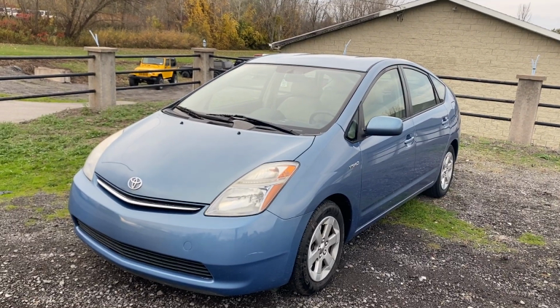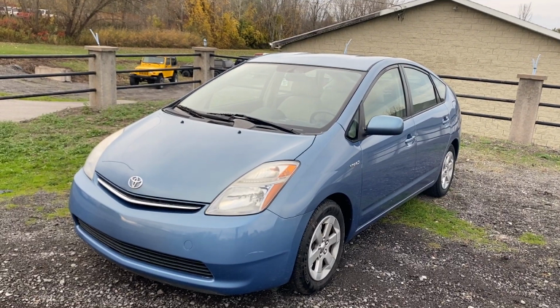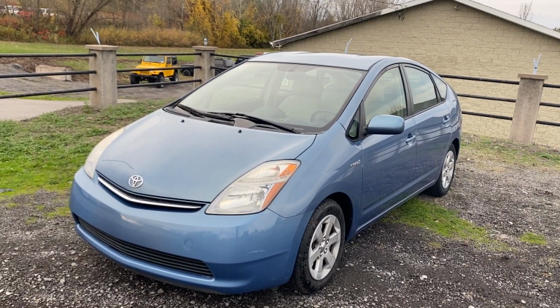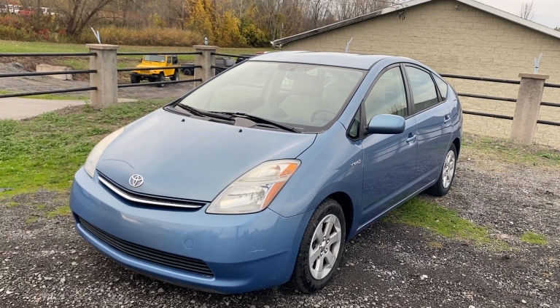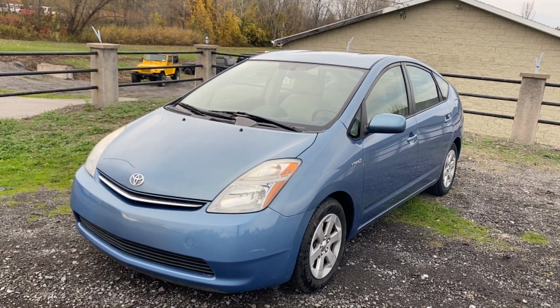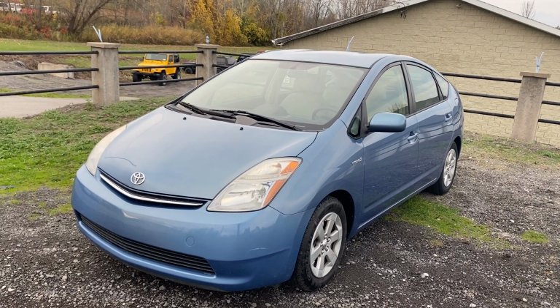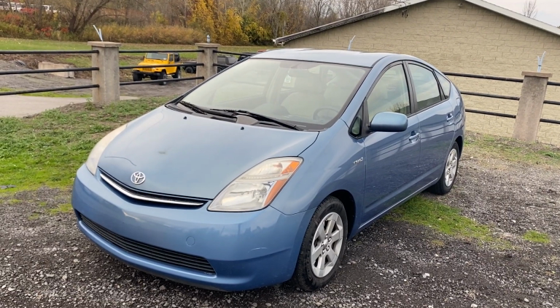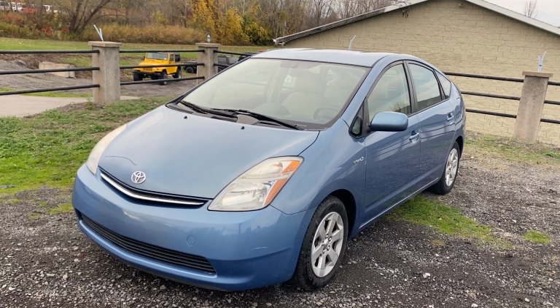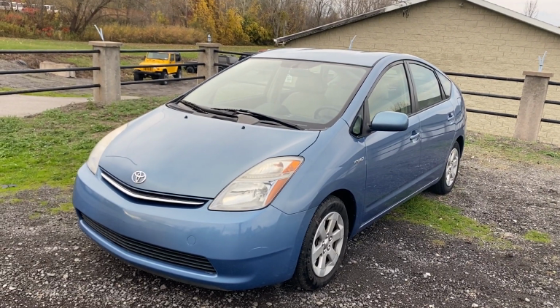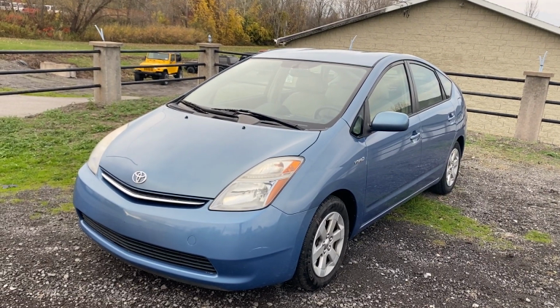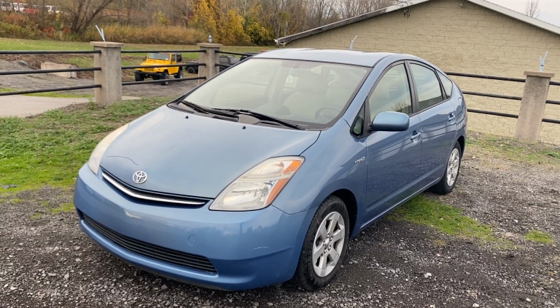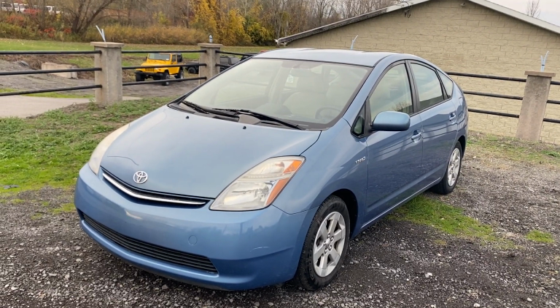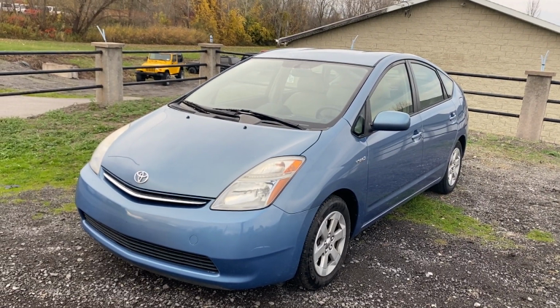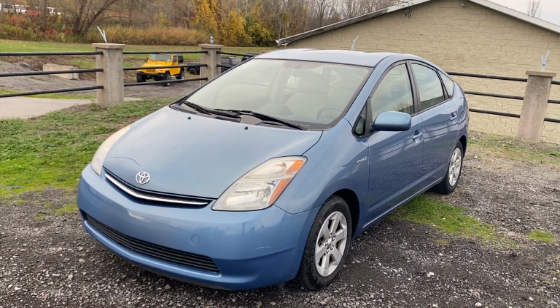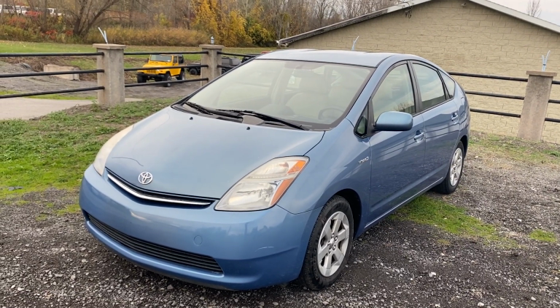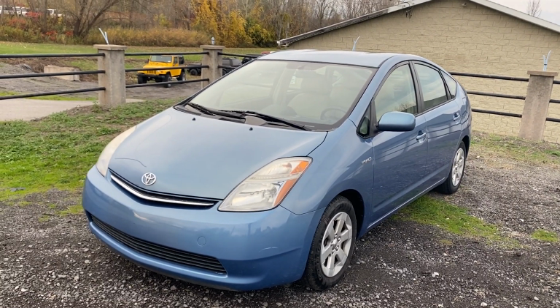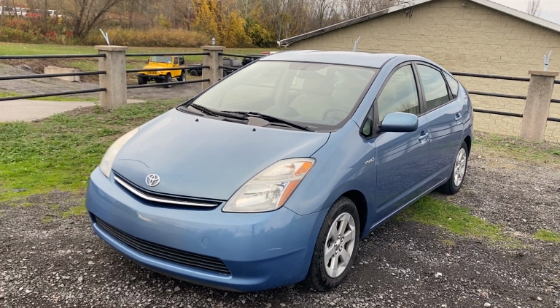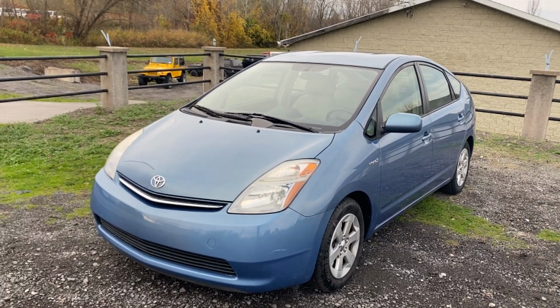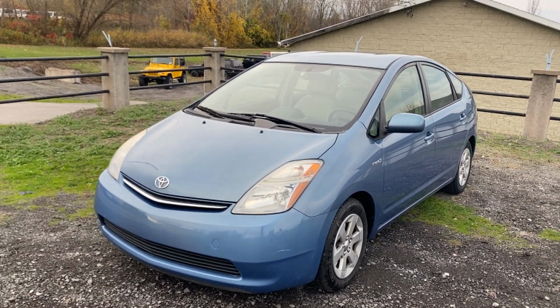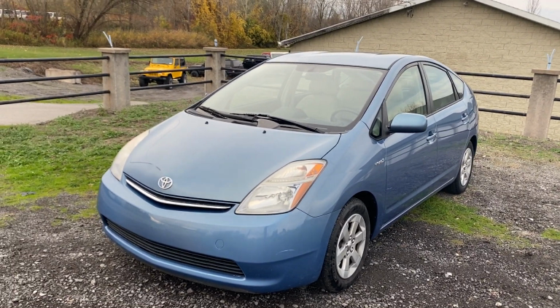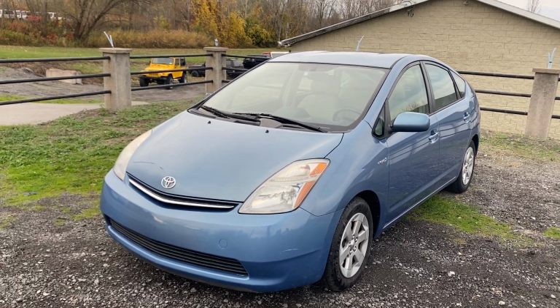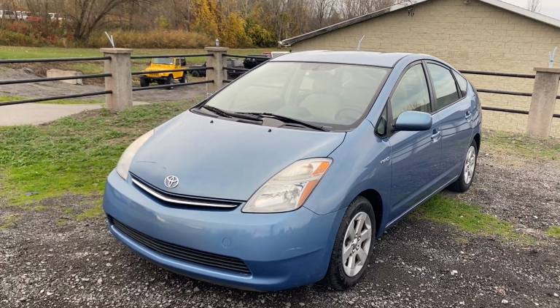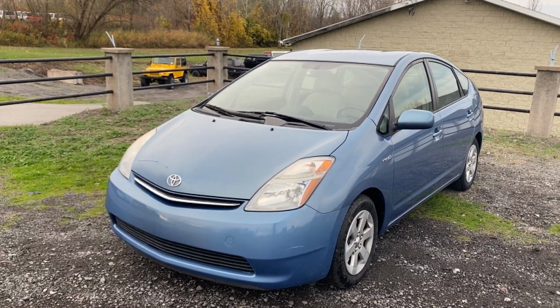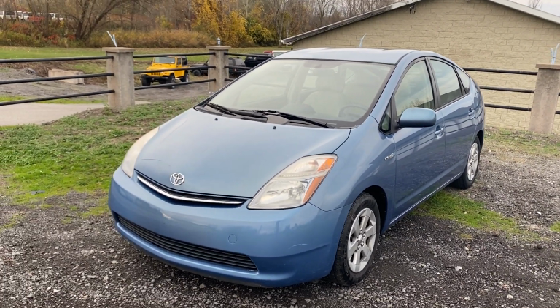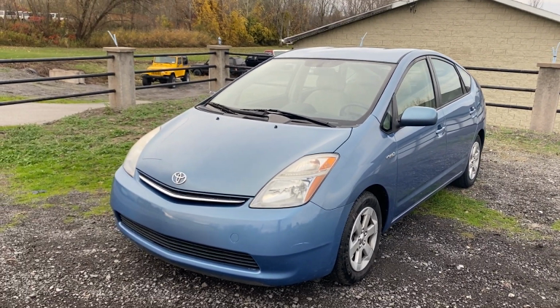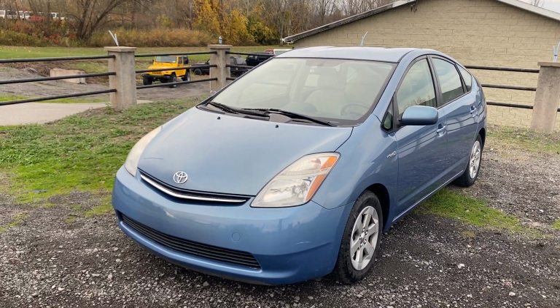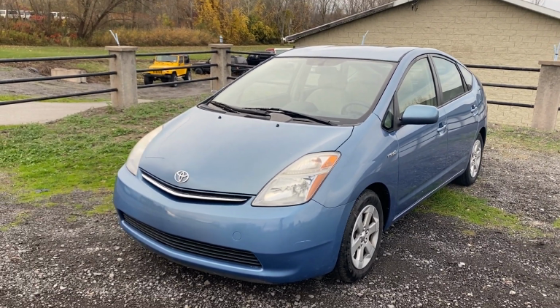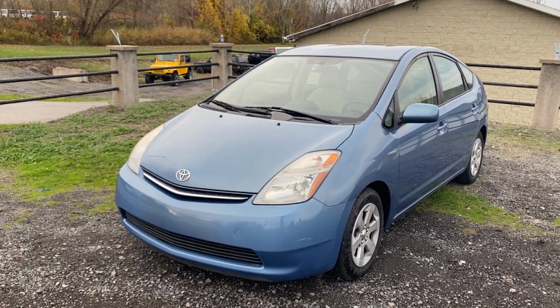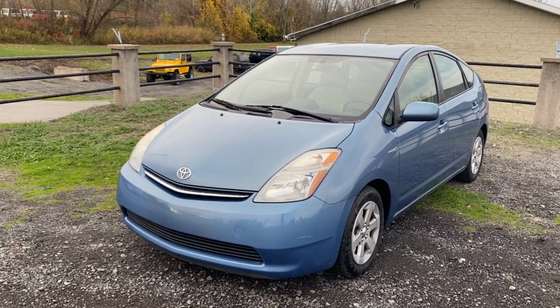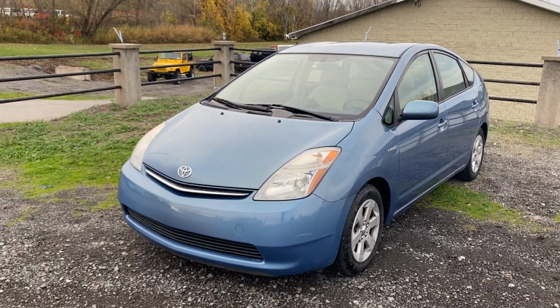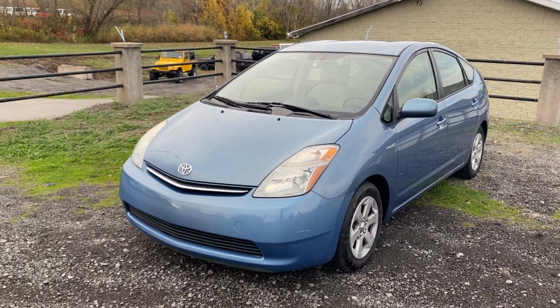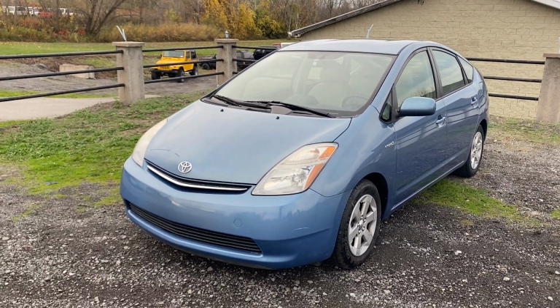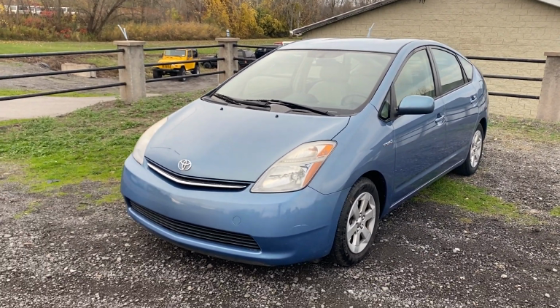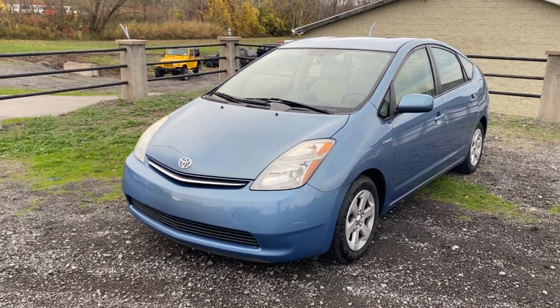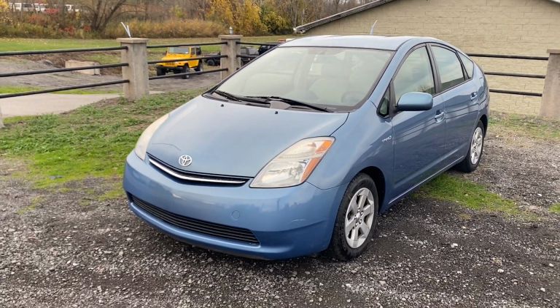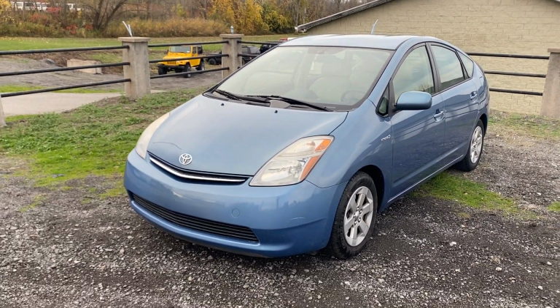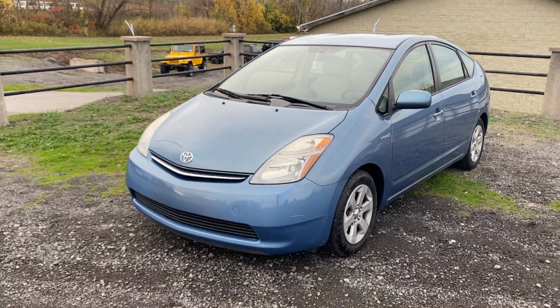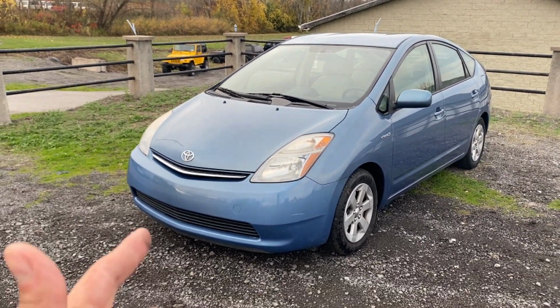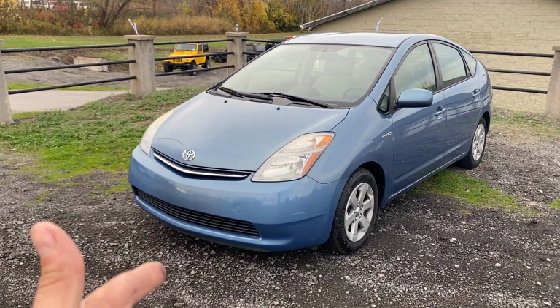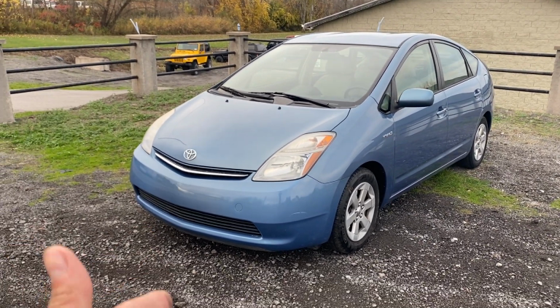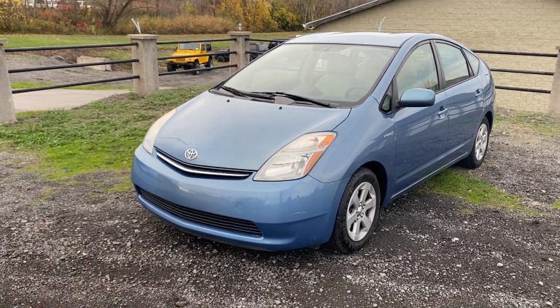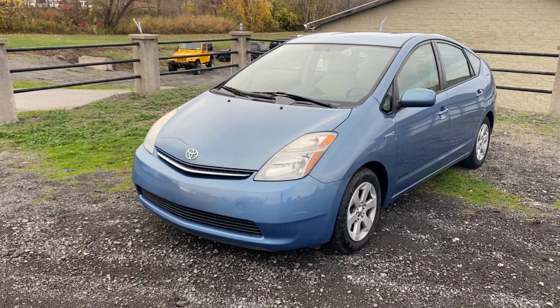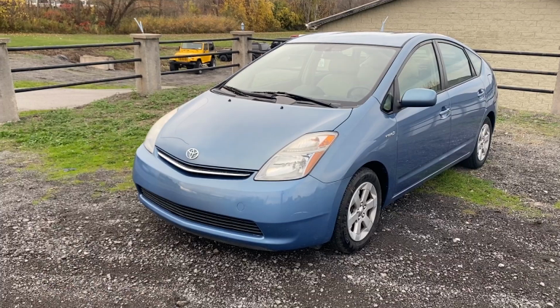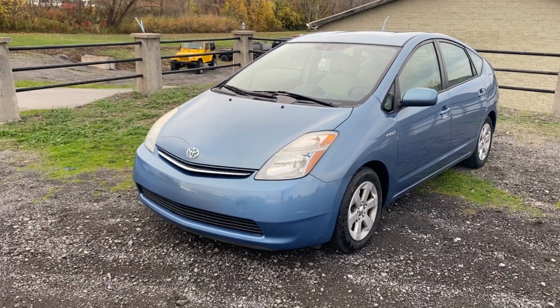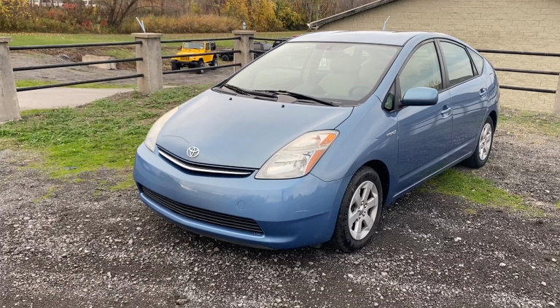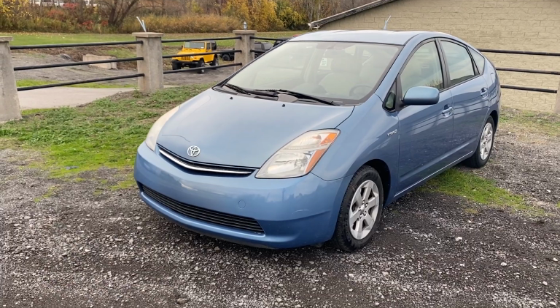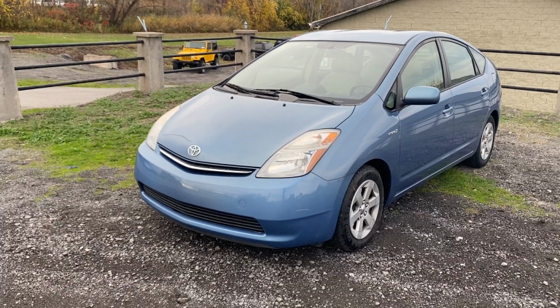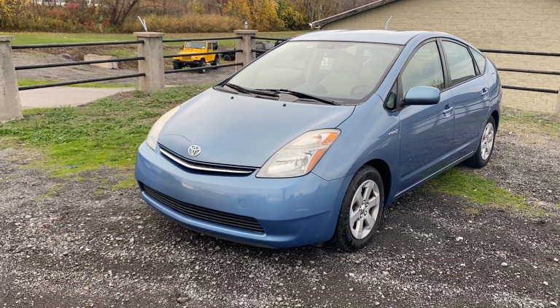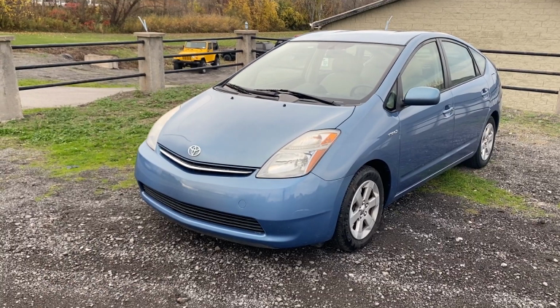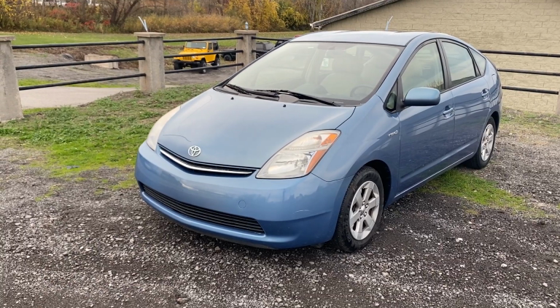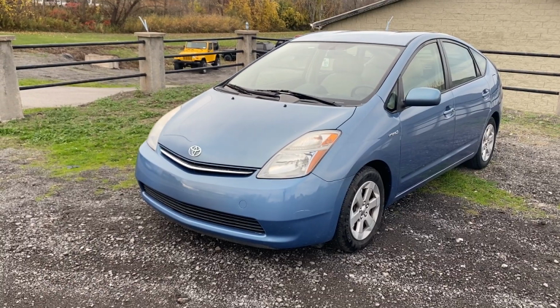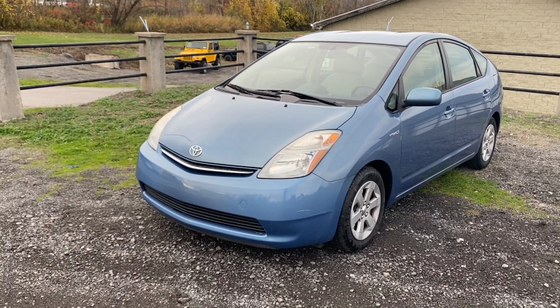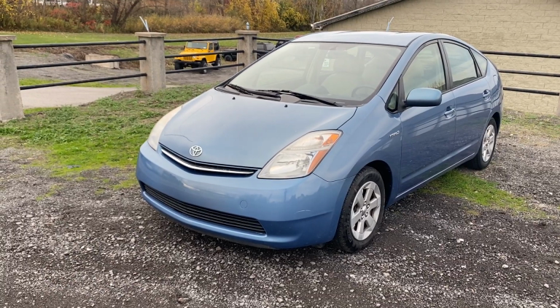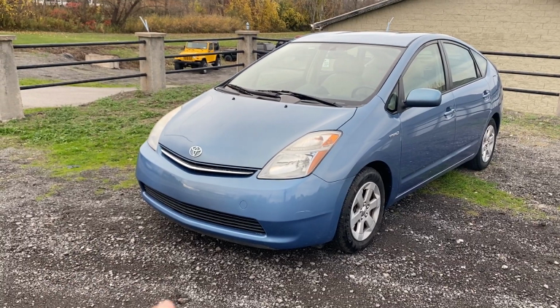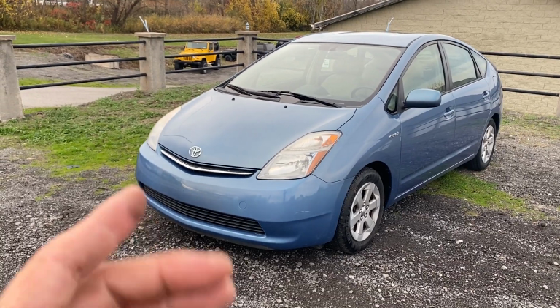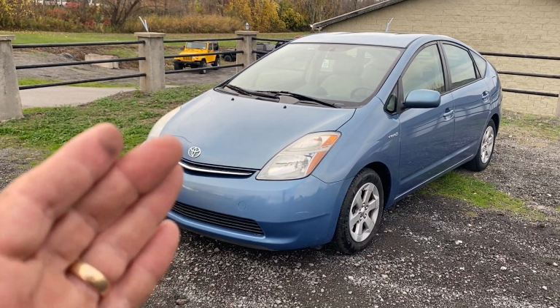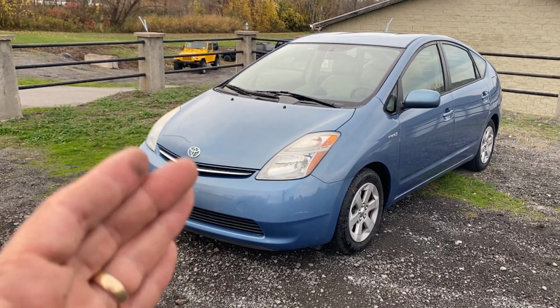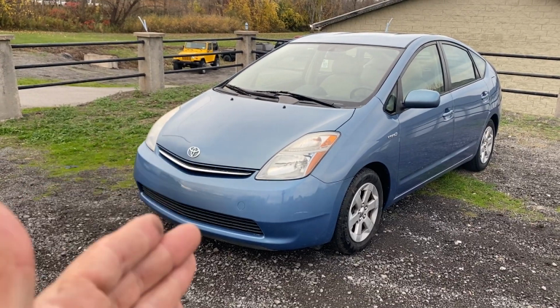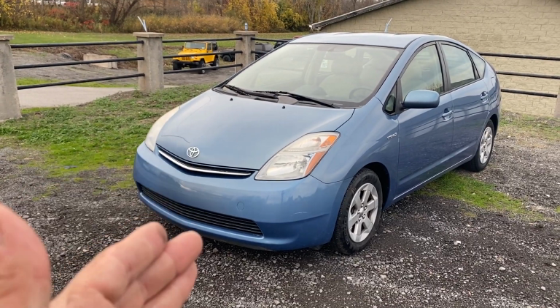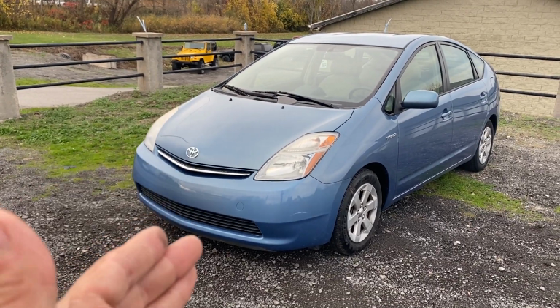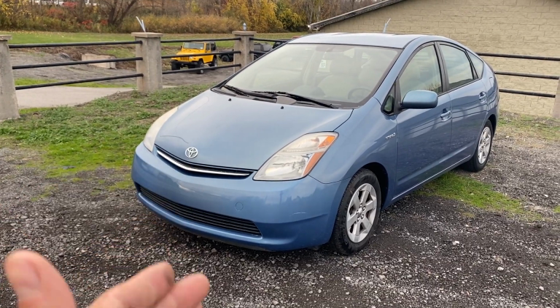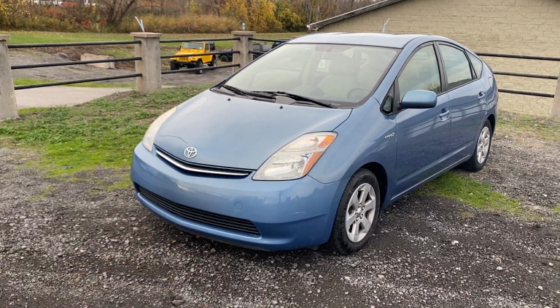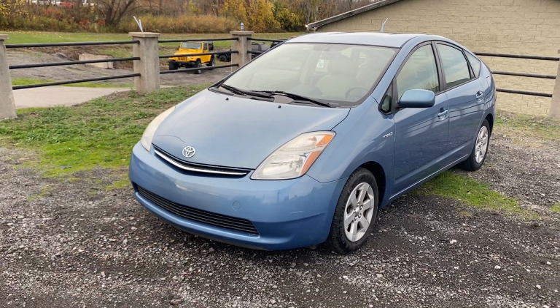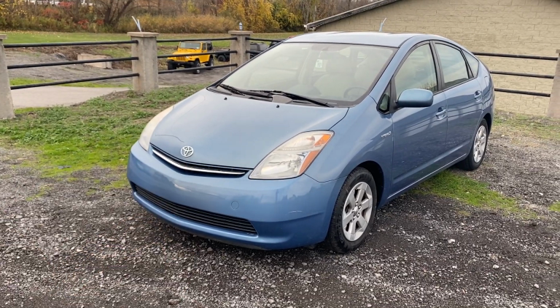Hey everybody, Drew here from Pelicars. Absolutely honored to bring you guys this beautiful 2008 Prius all the way up from North Carolina.